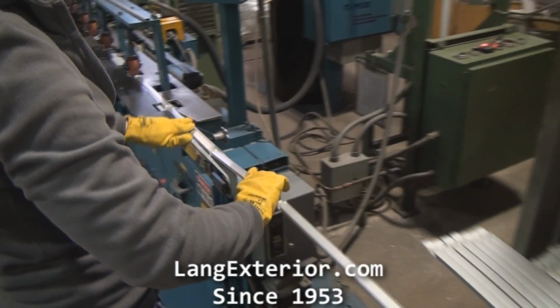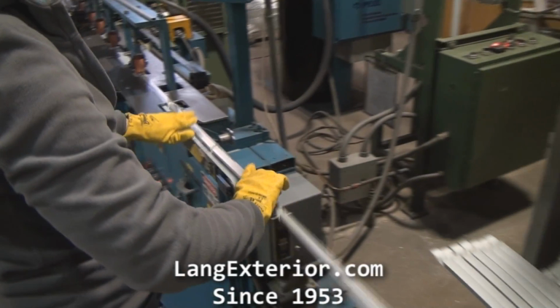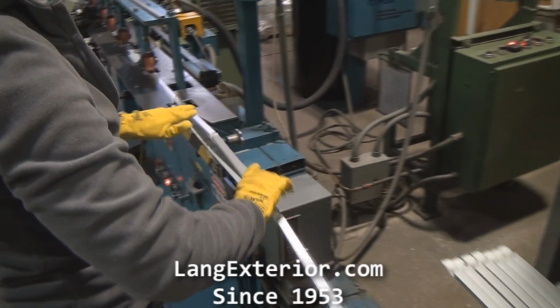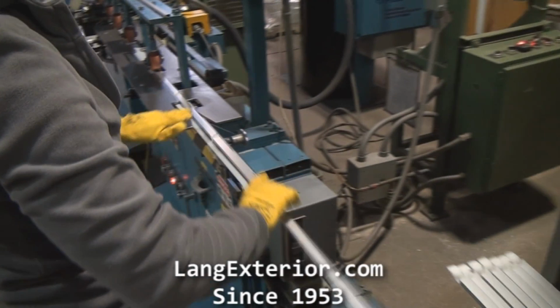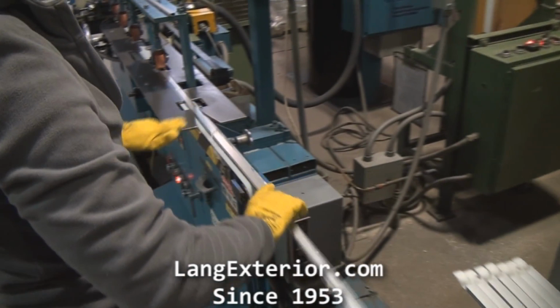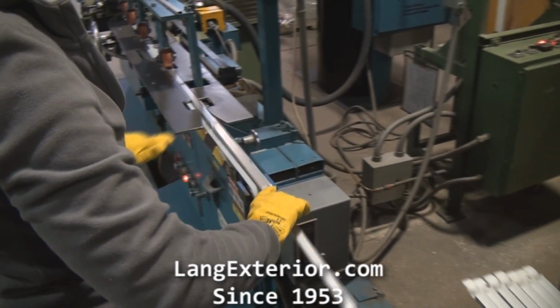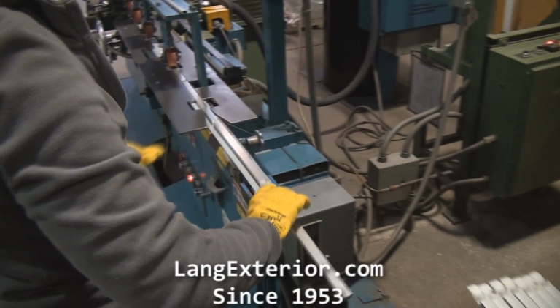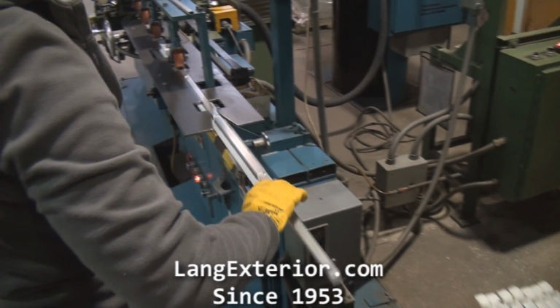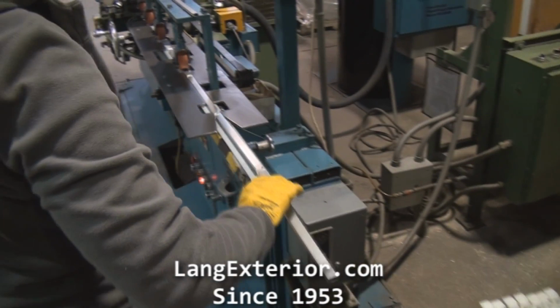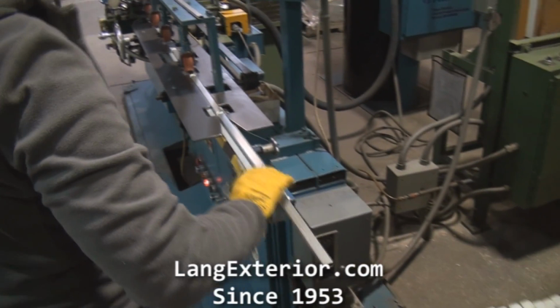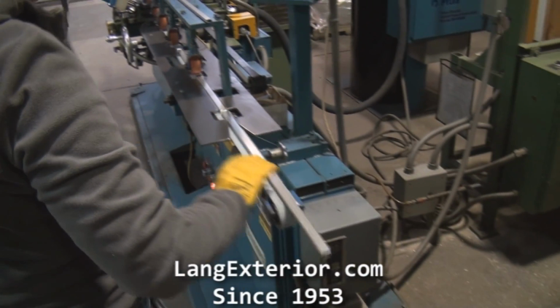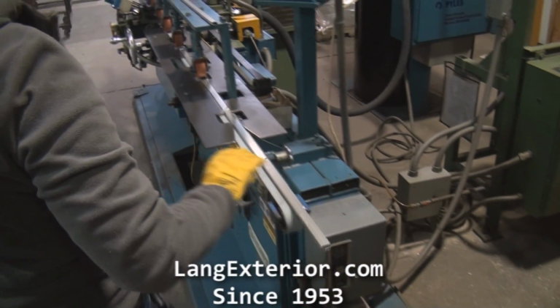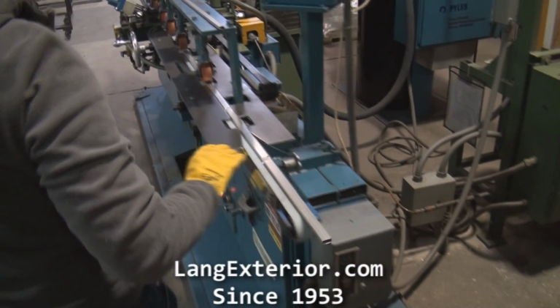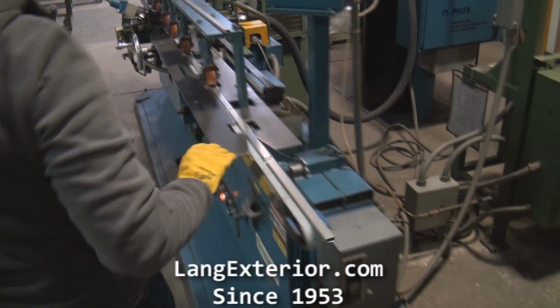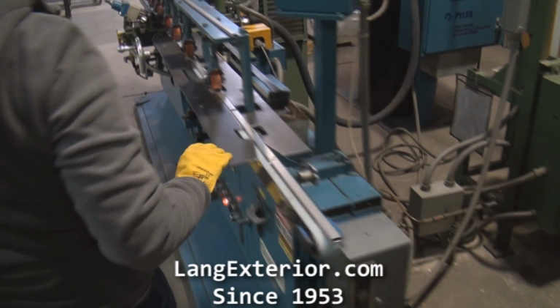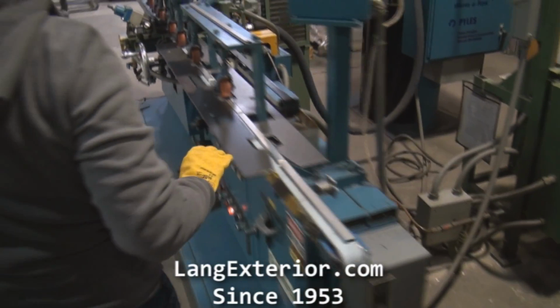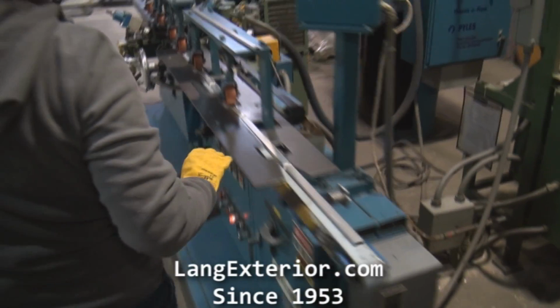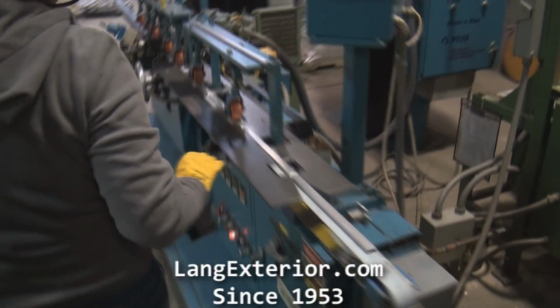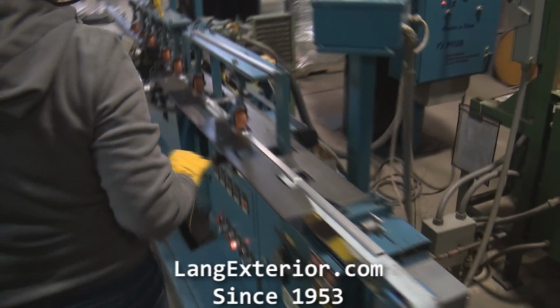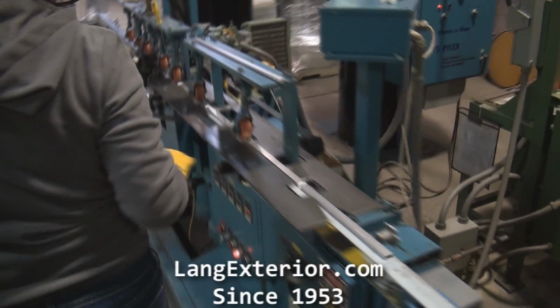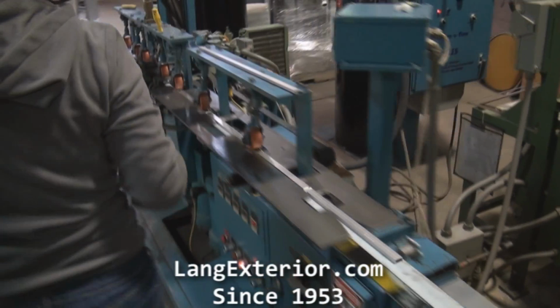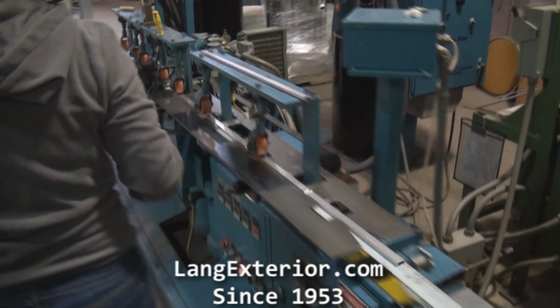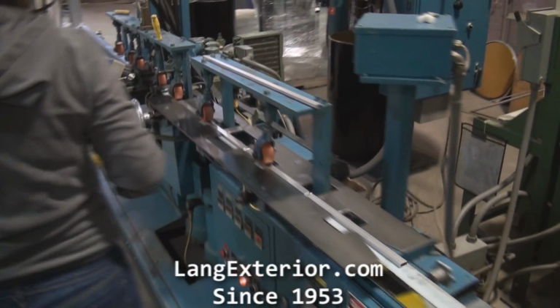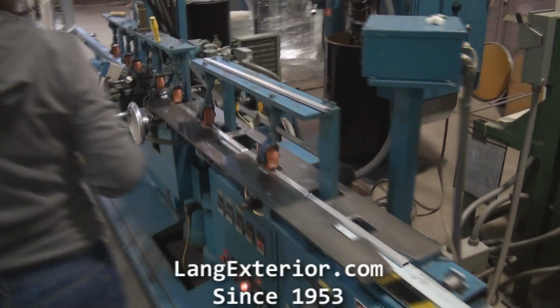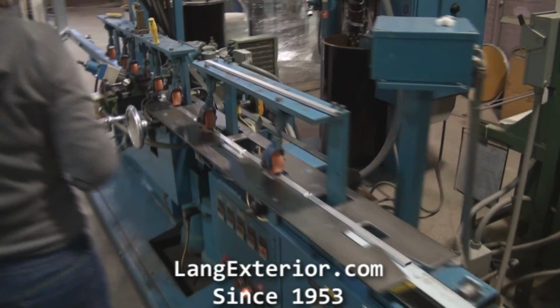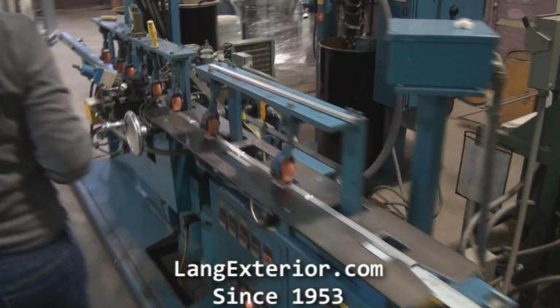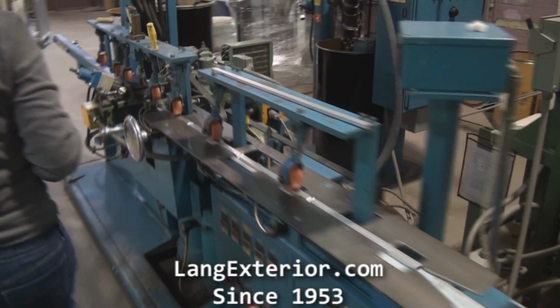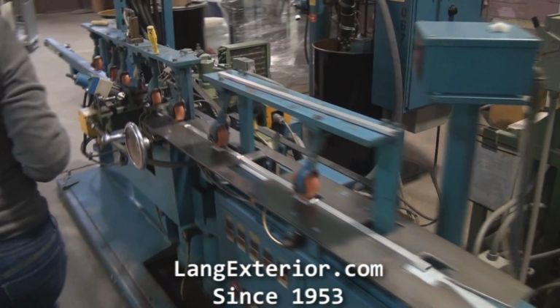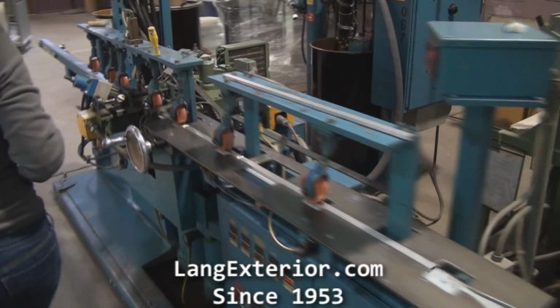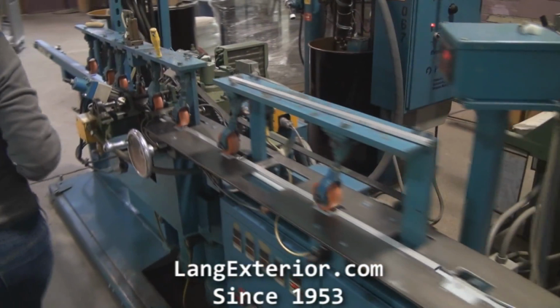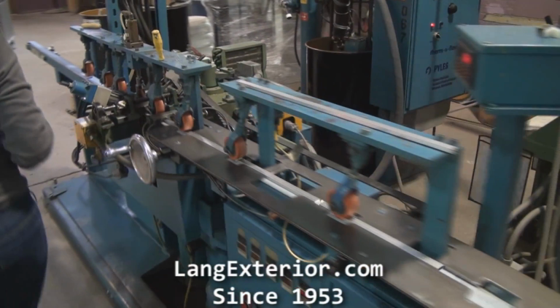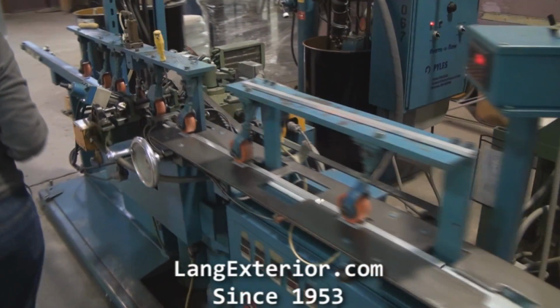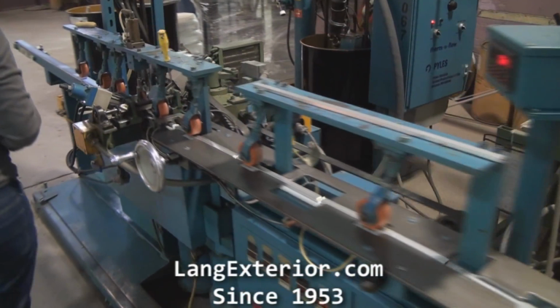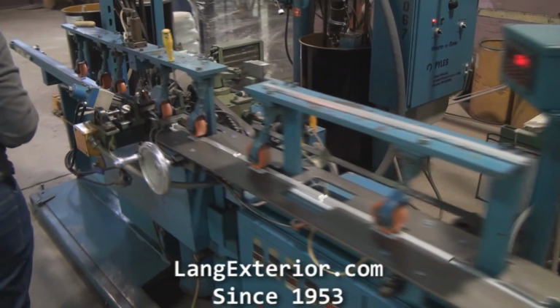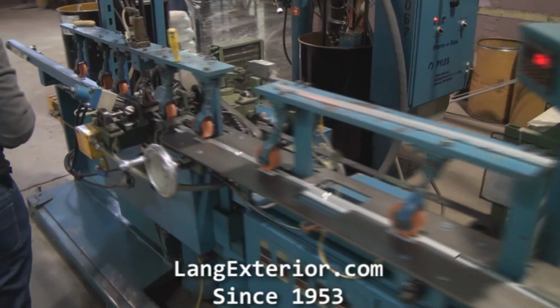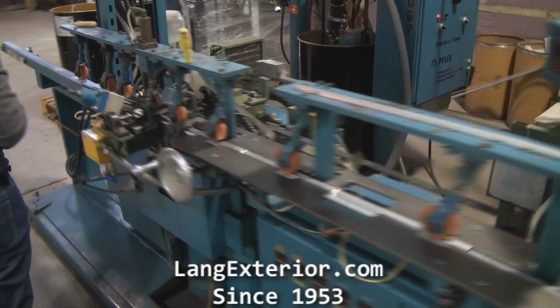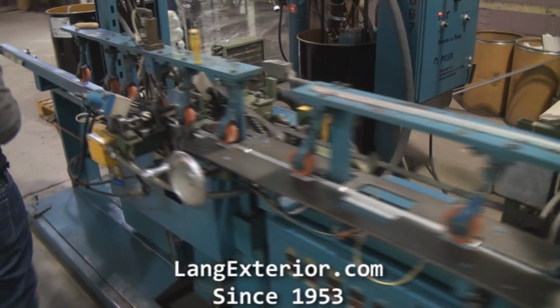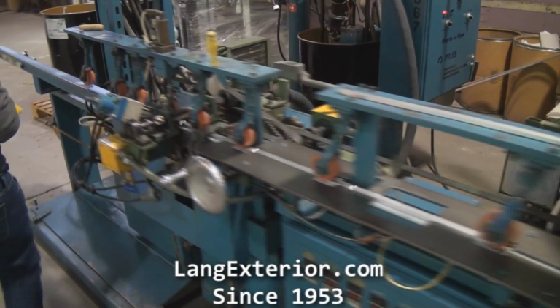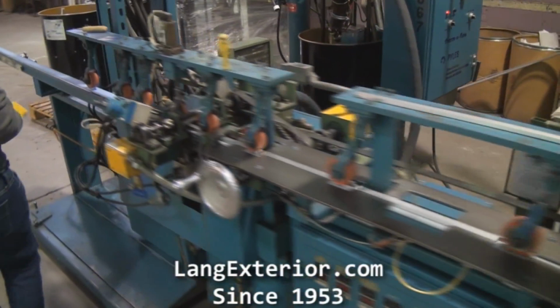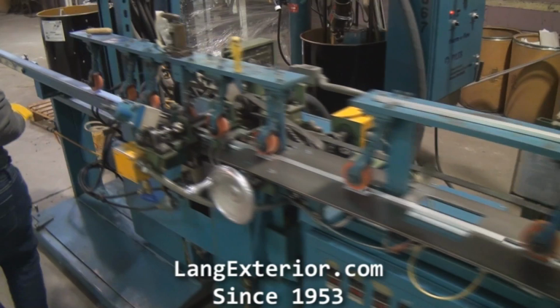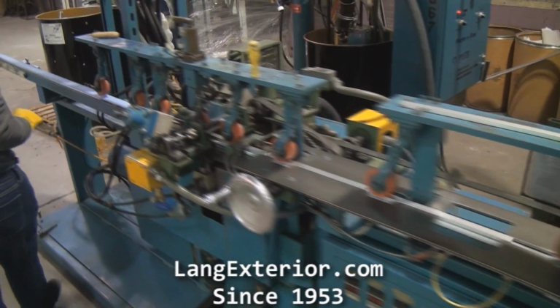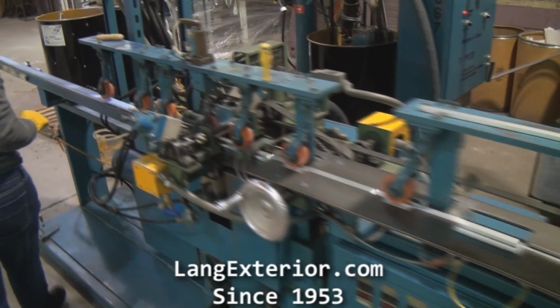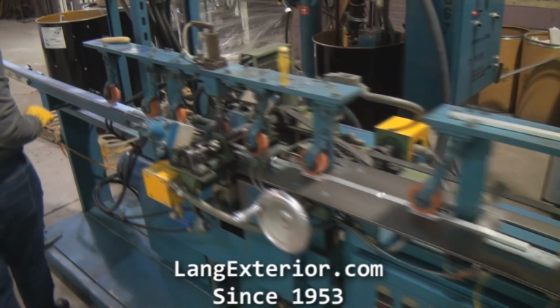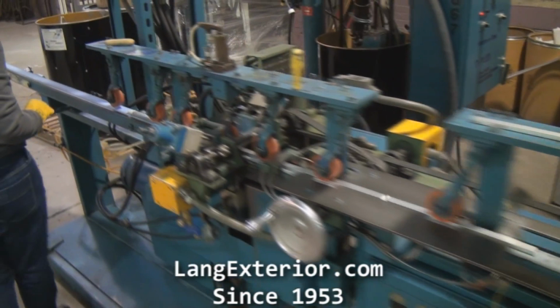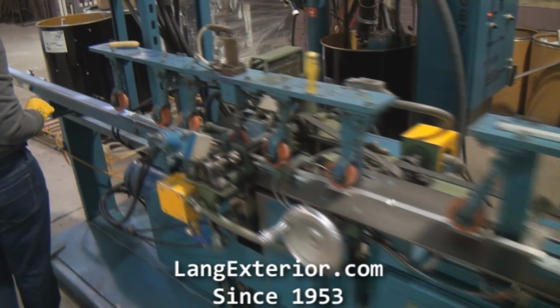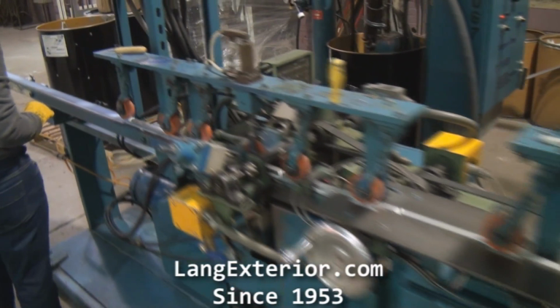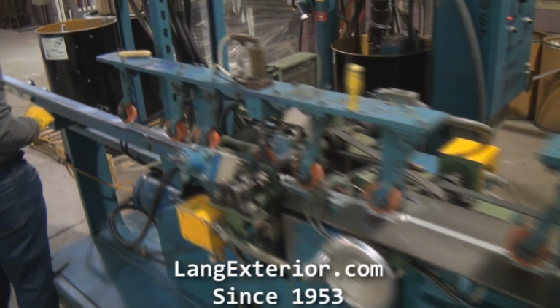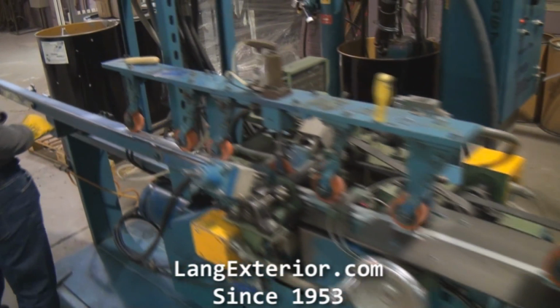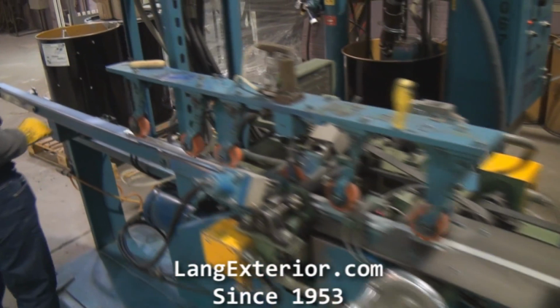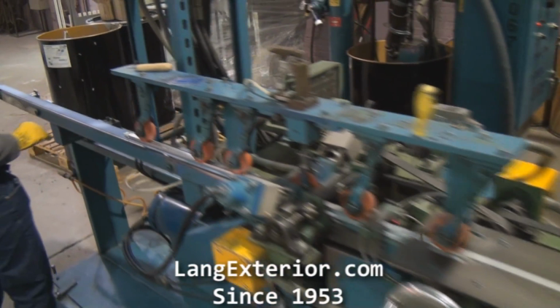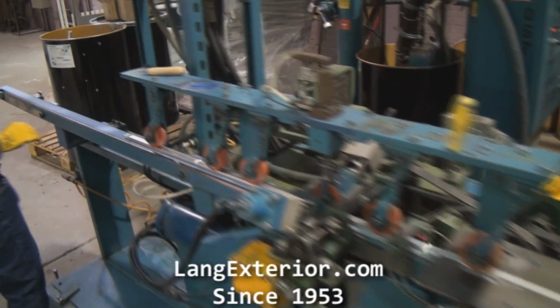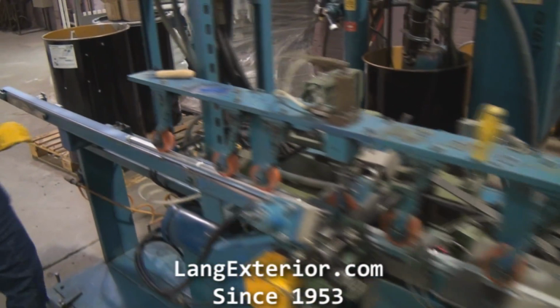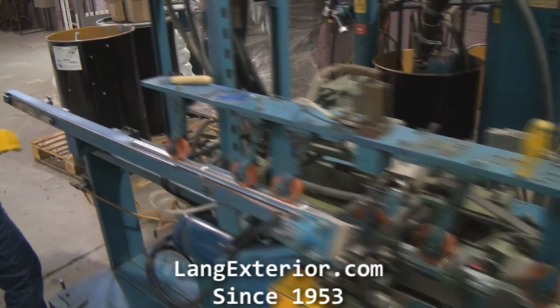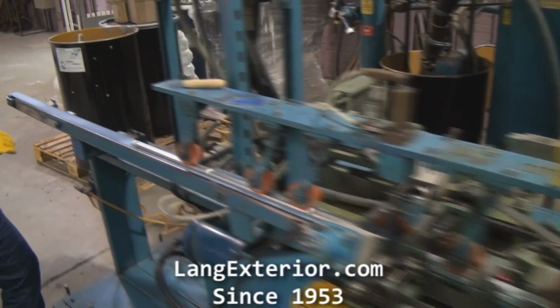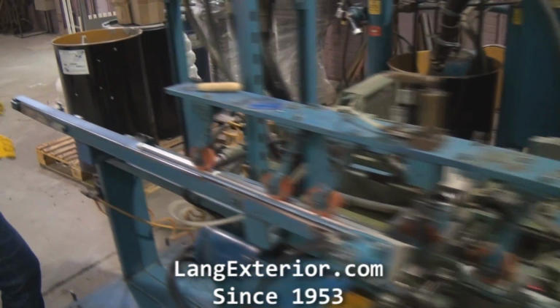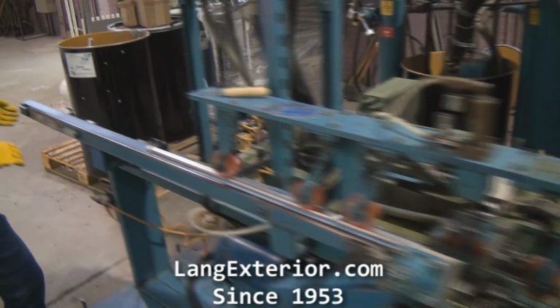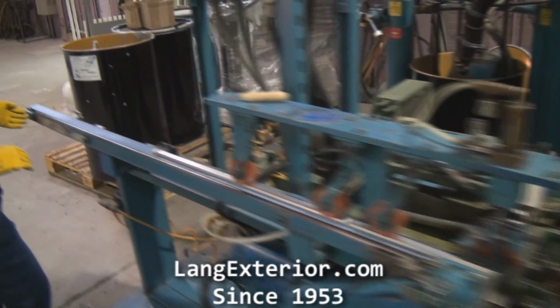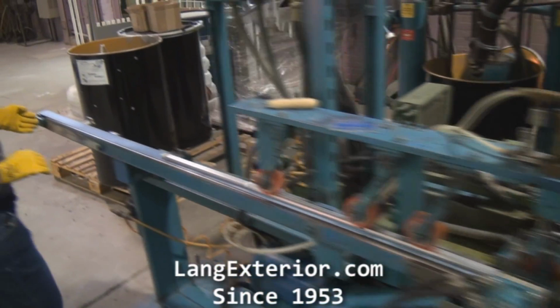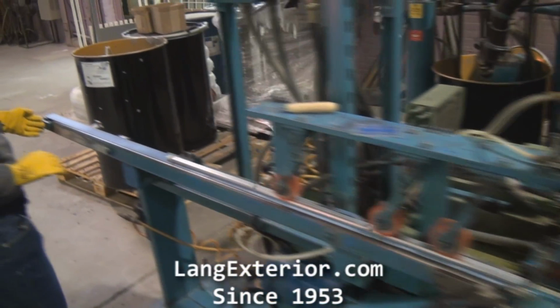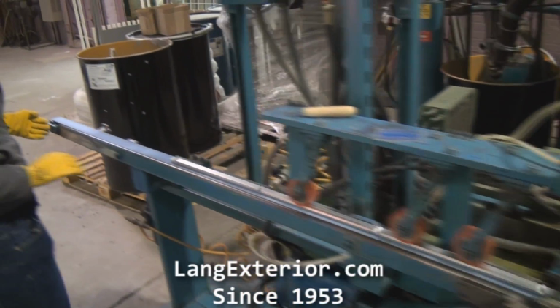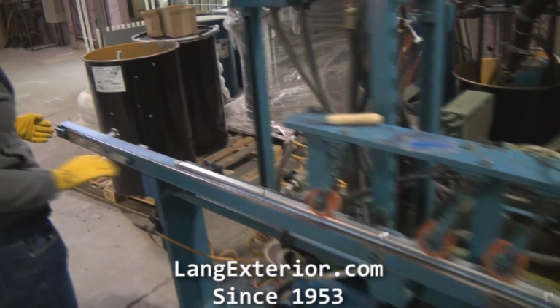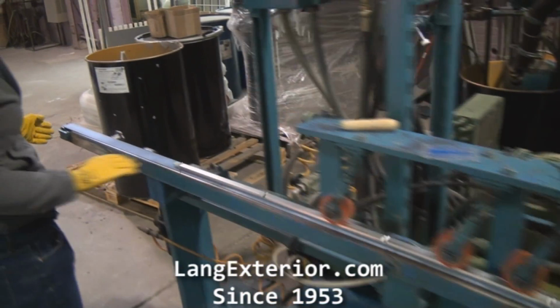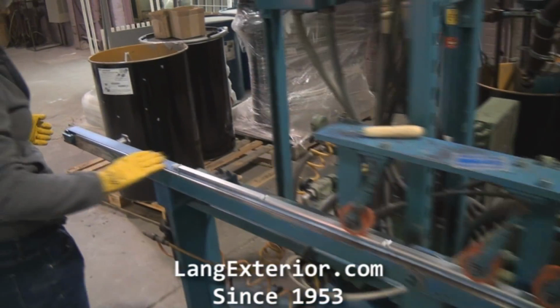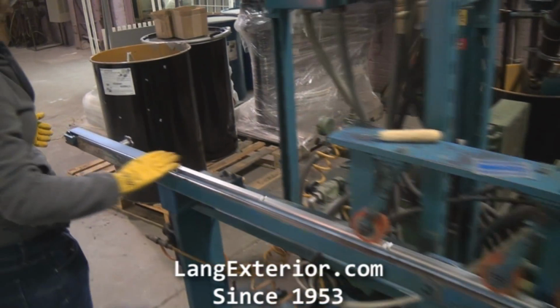Here you will see how our spacers are fabricated. We use an aluminum spacer with a desiccant sieve.